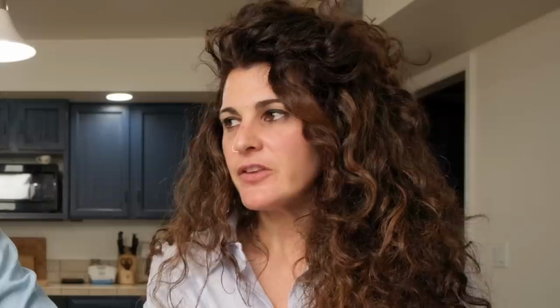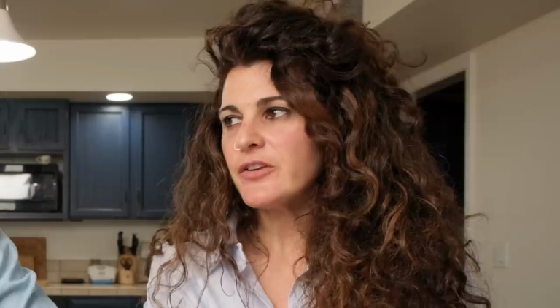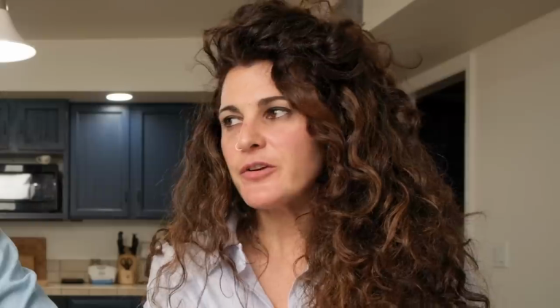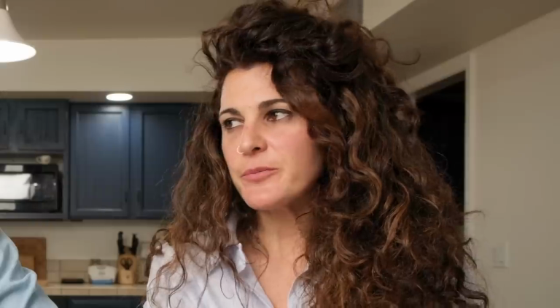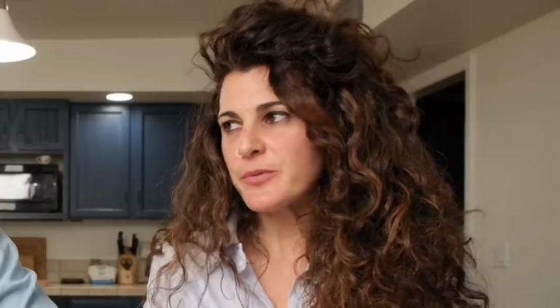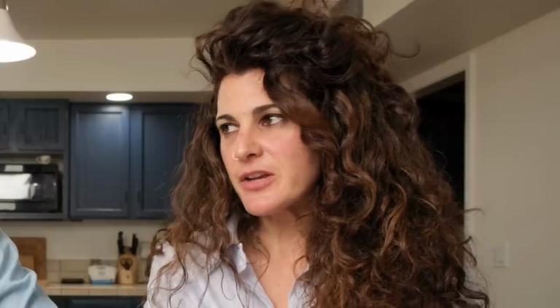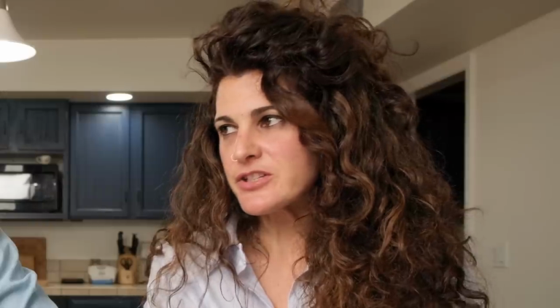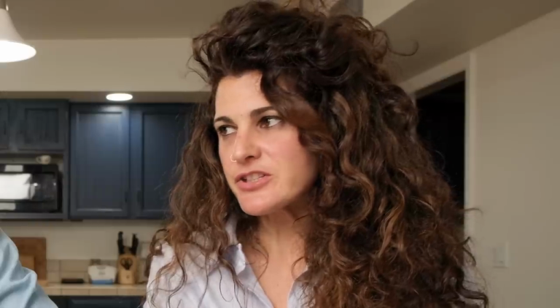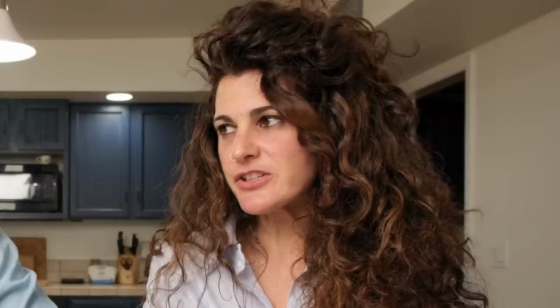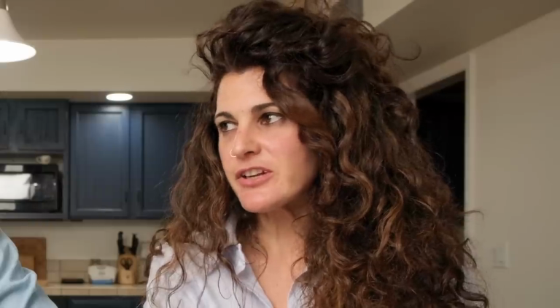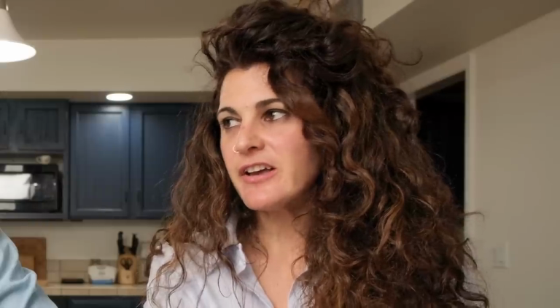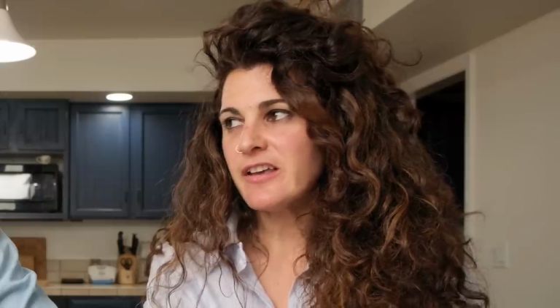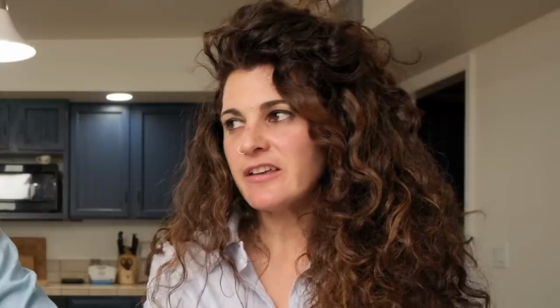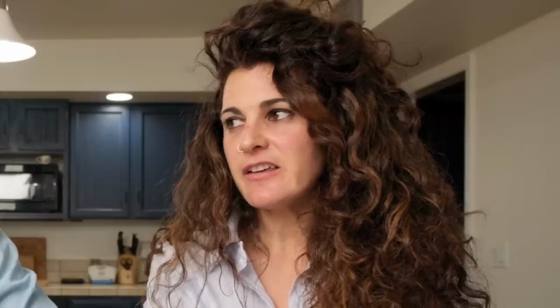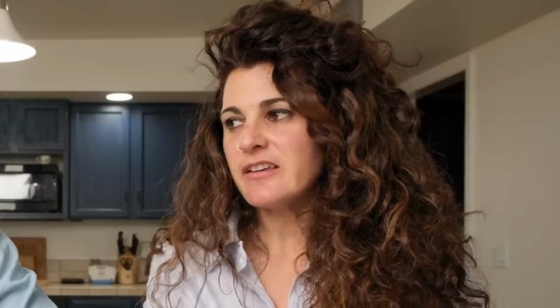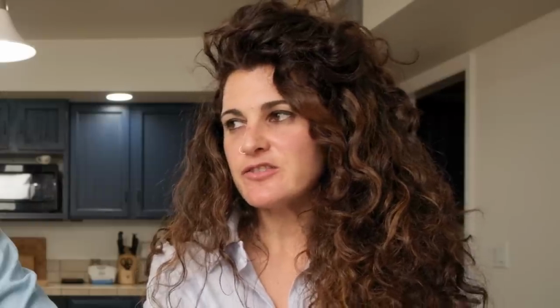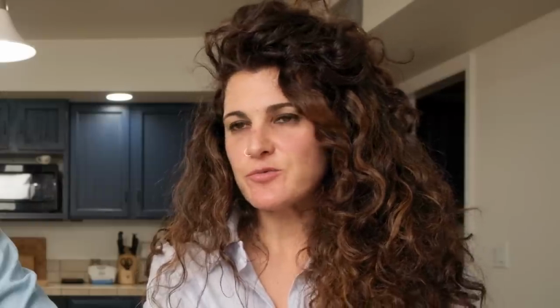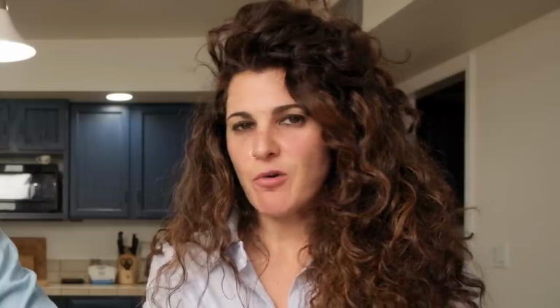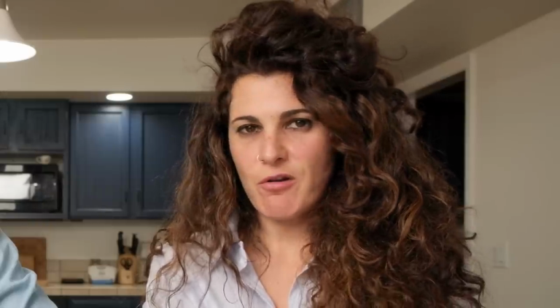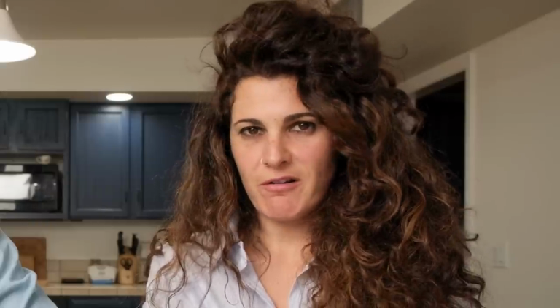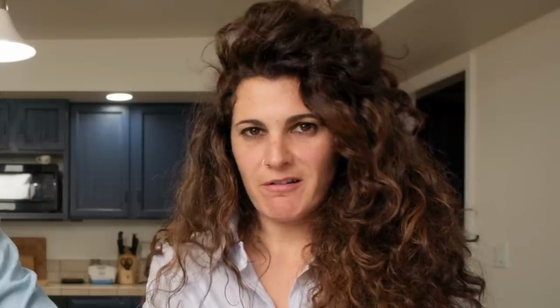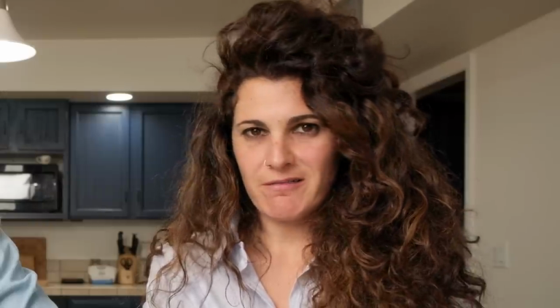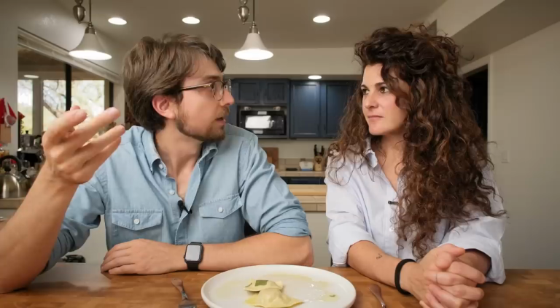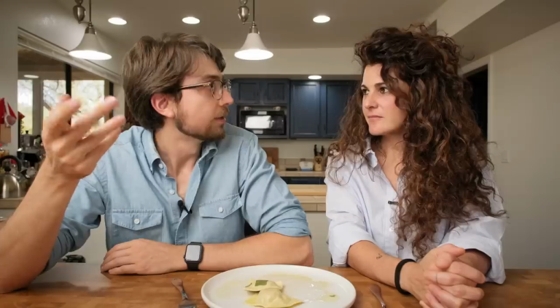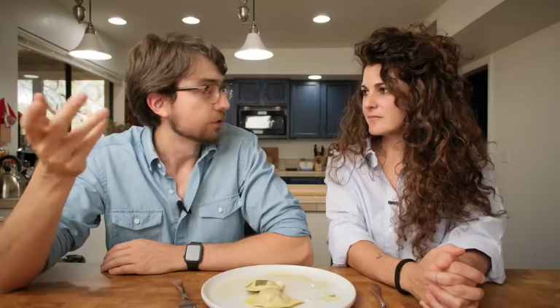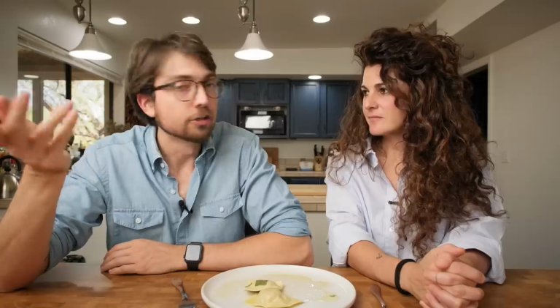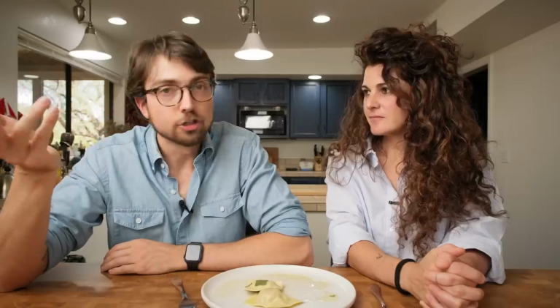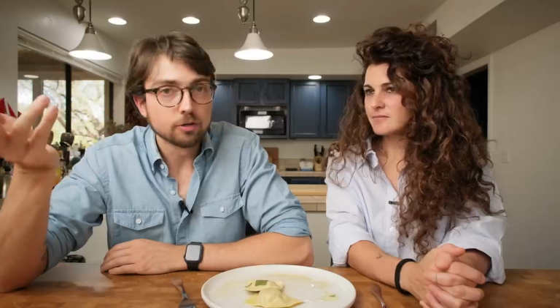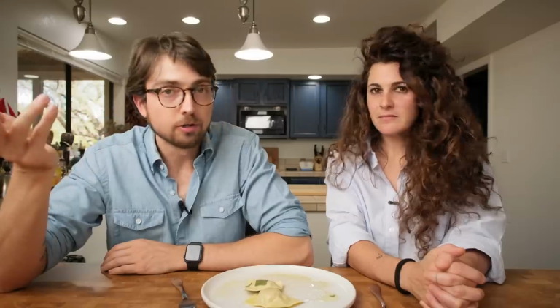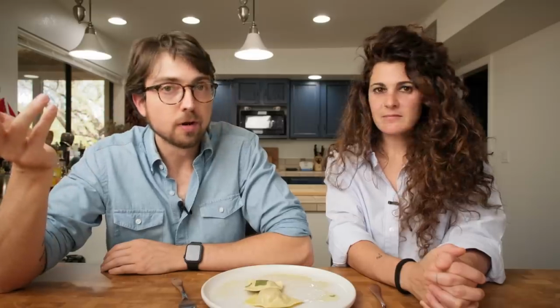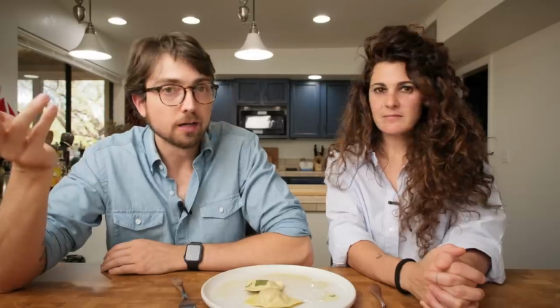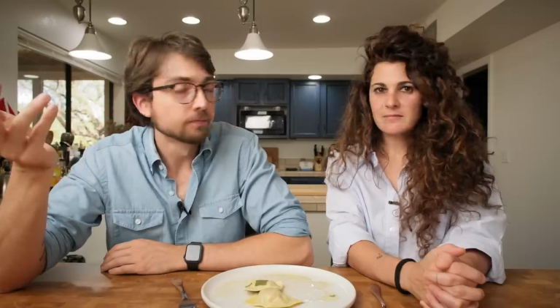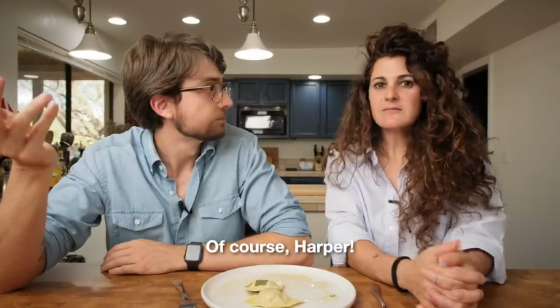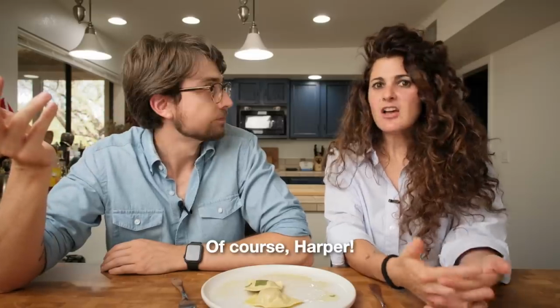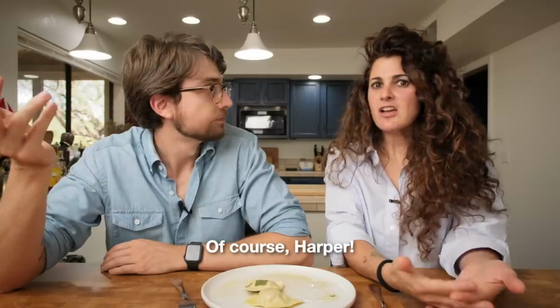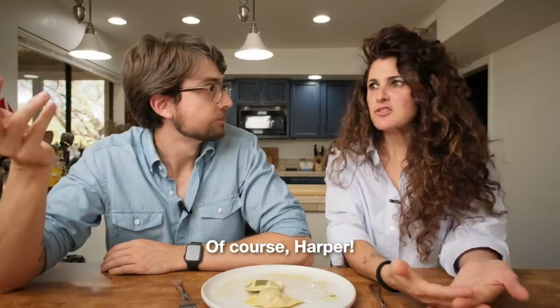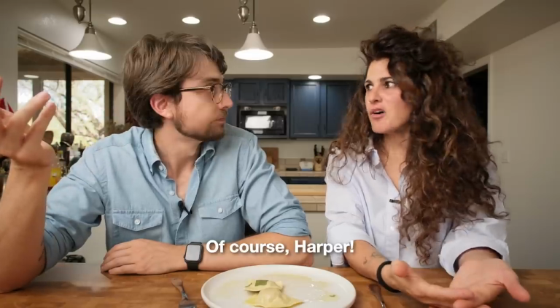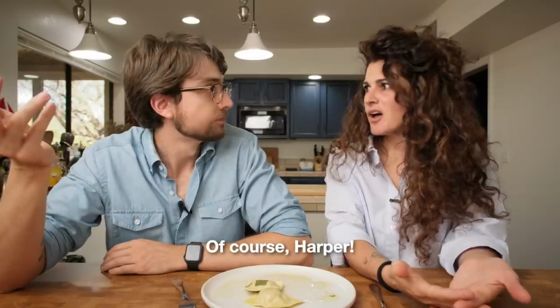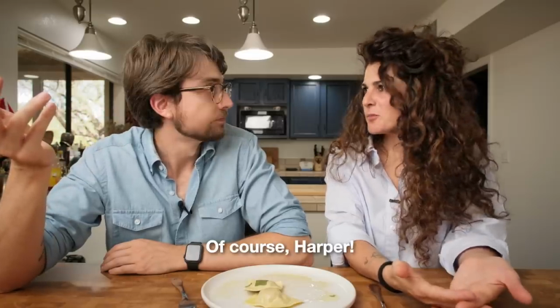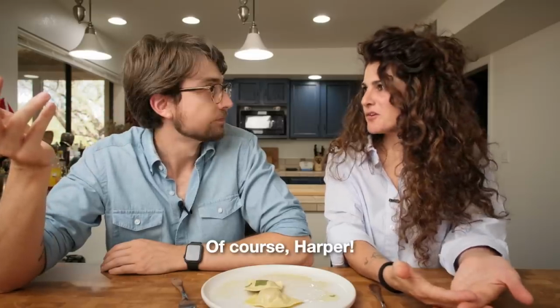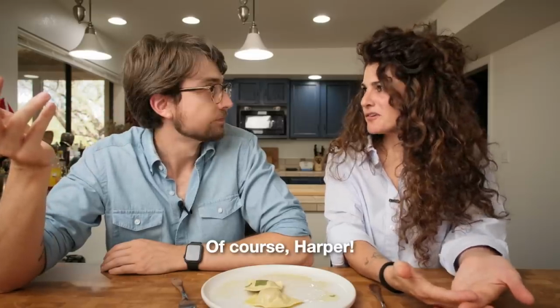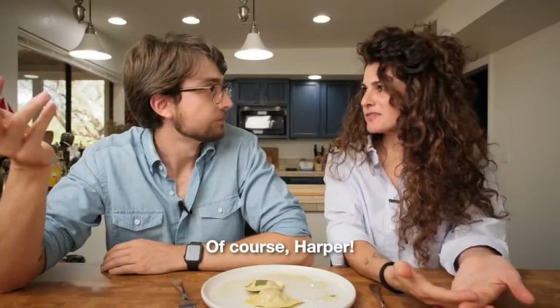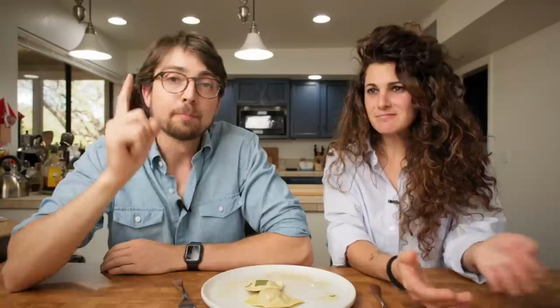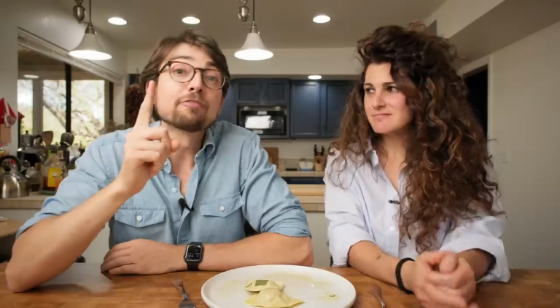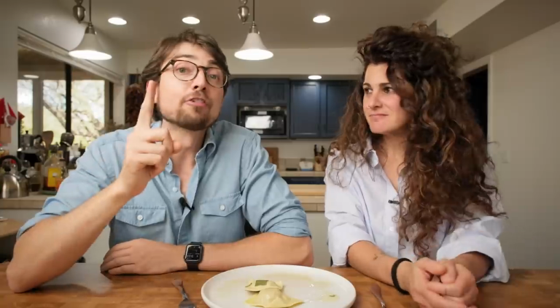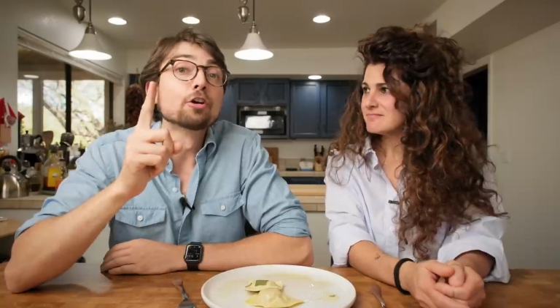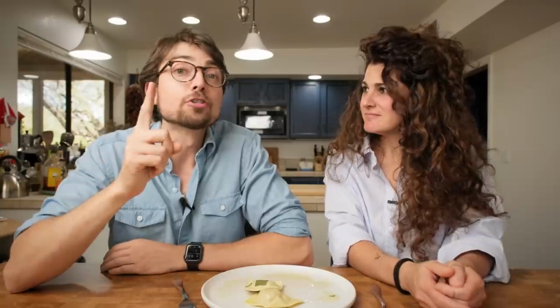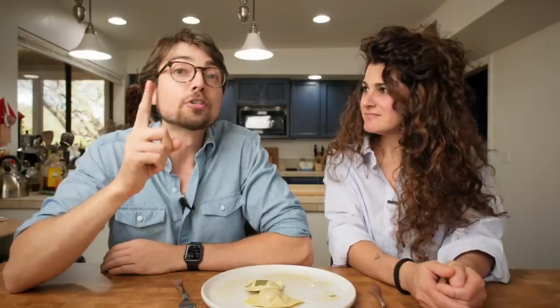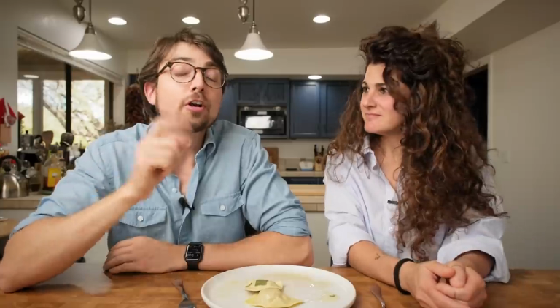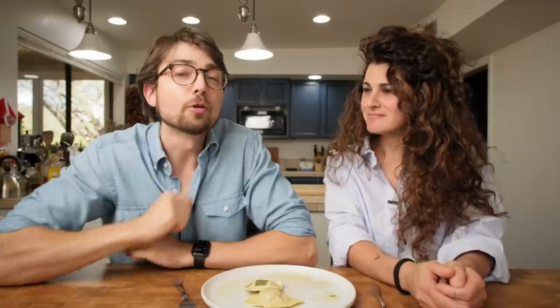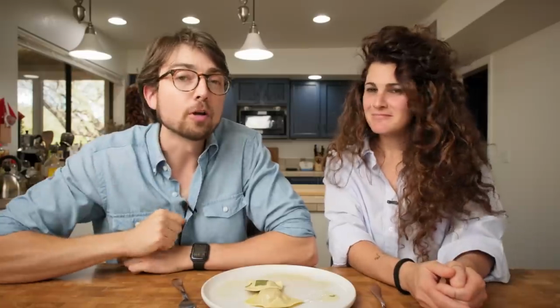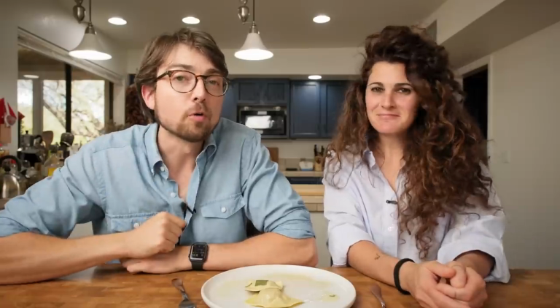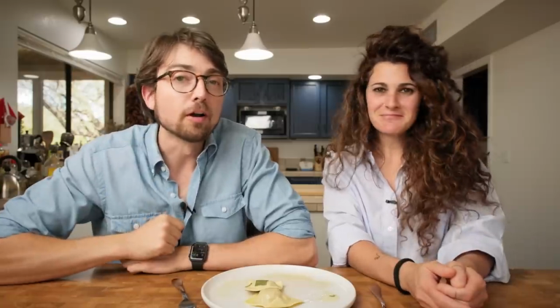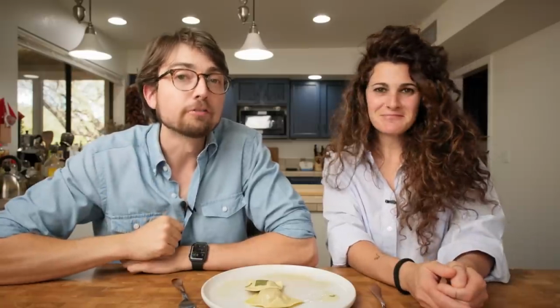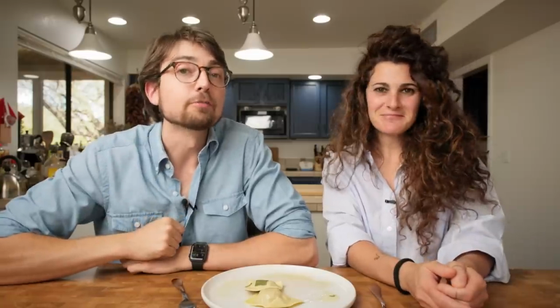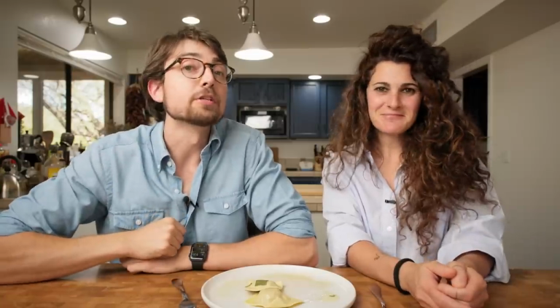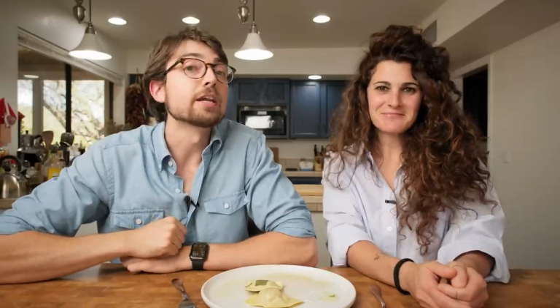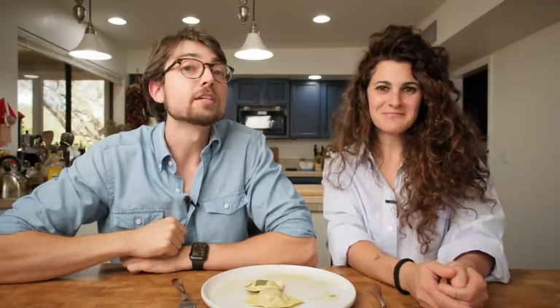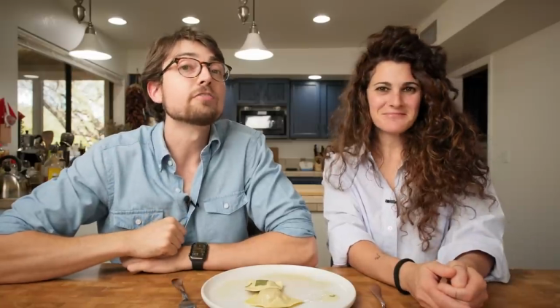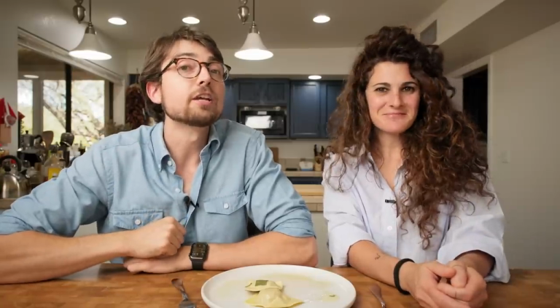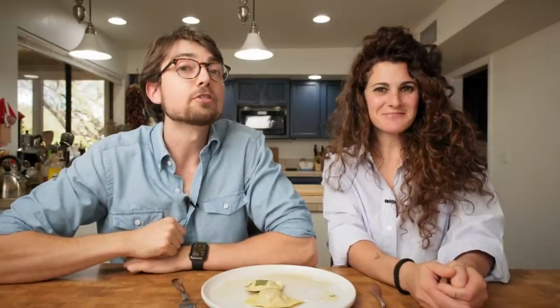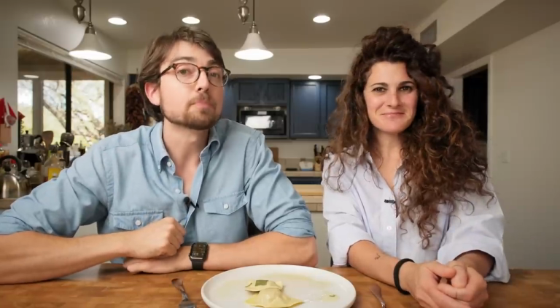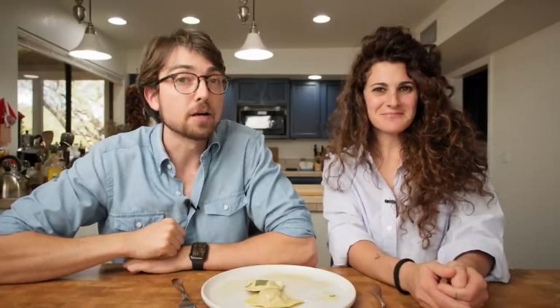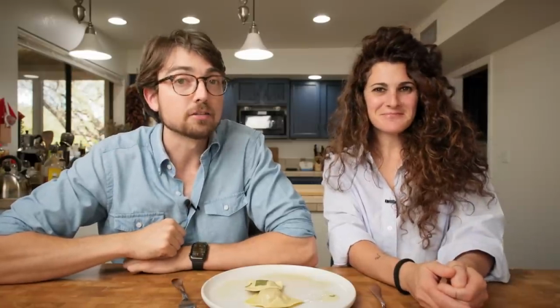Your impression is wrong. And you're going to show me why? Certainly, Harper. But first, a quick word from today's video sponsor.